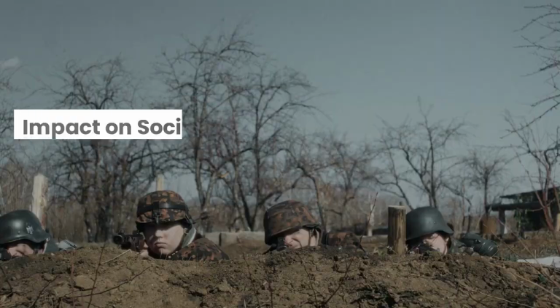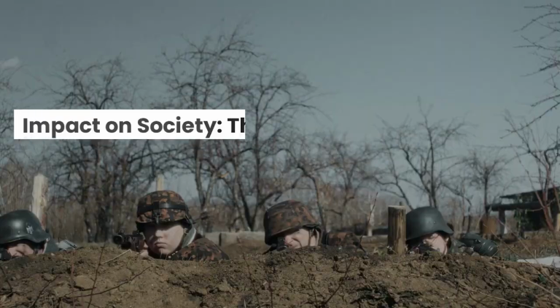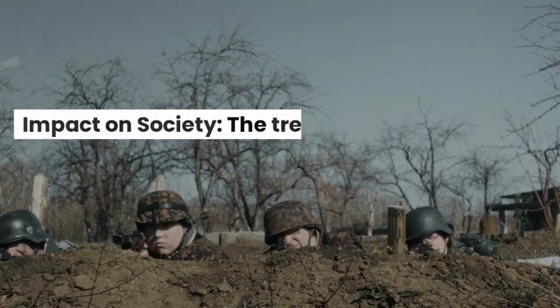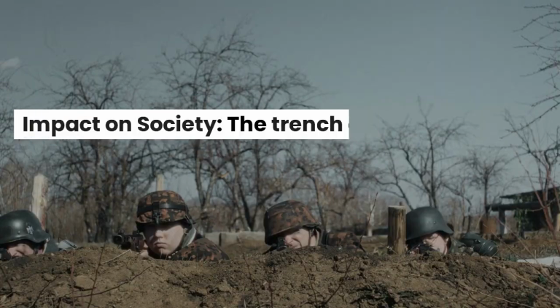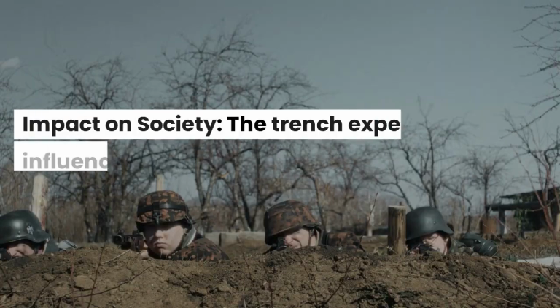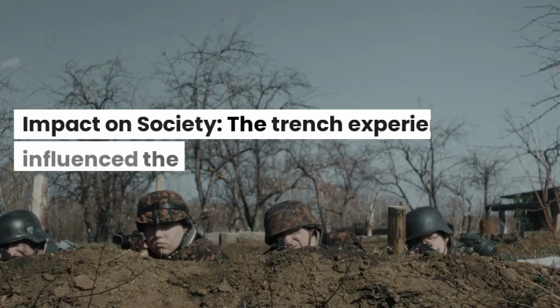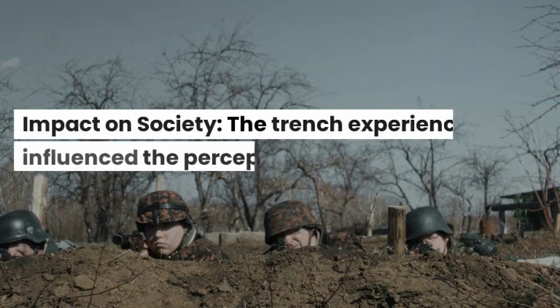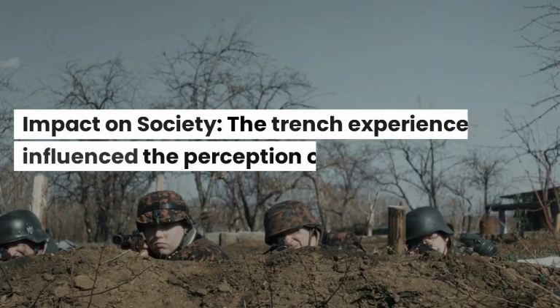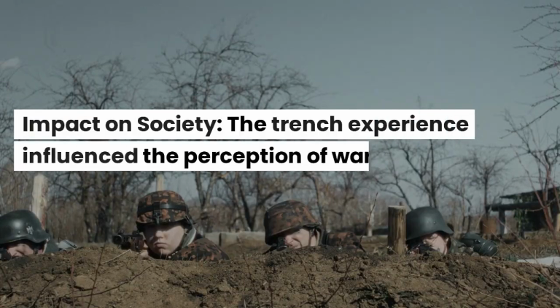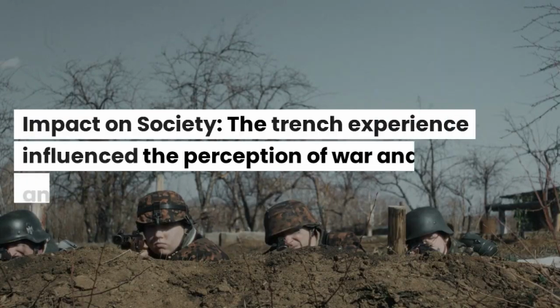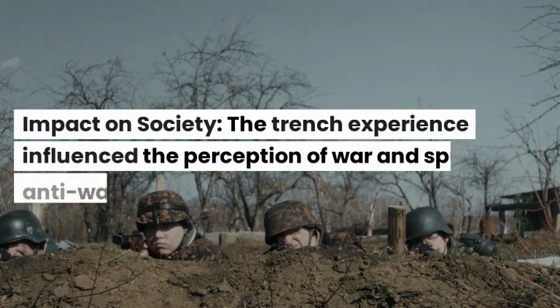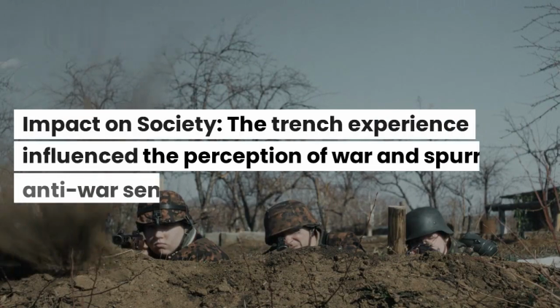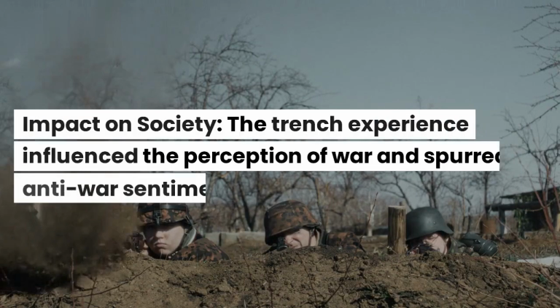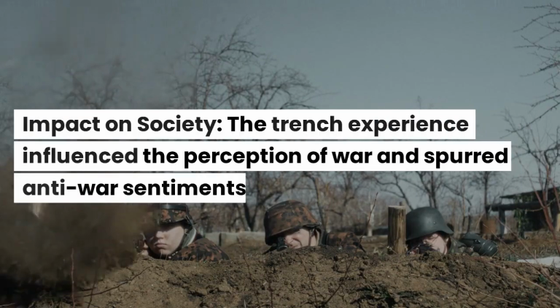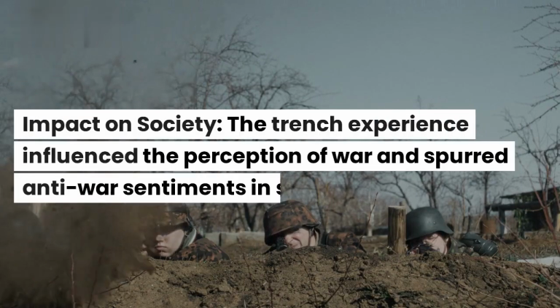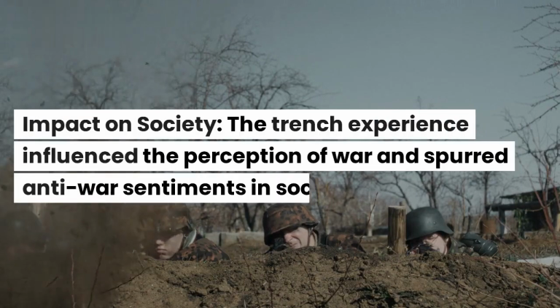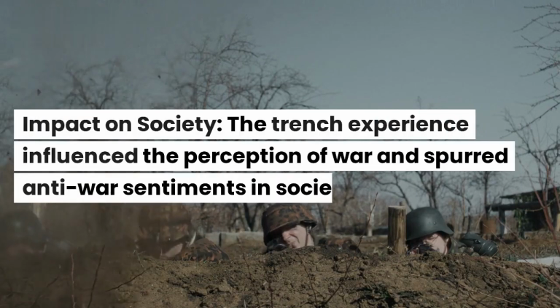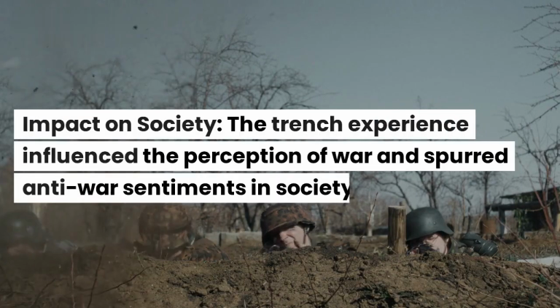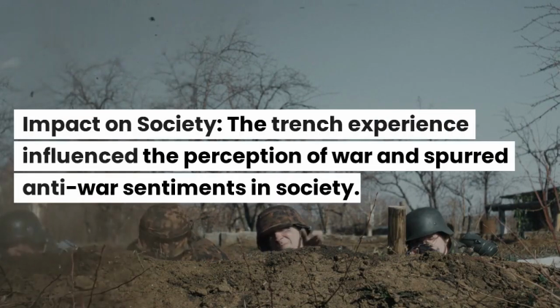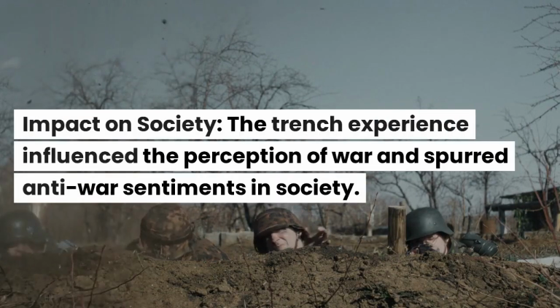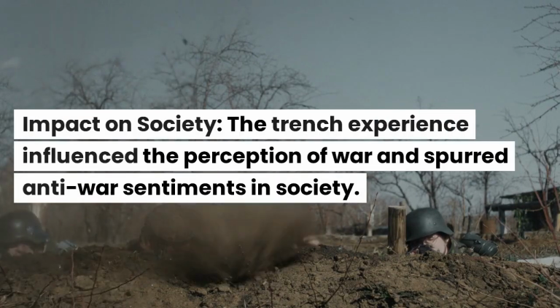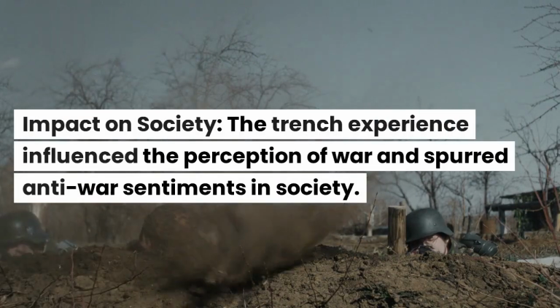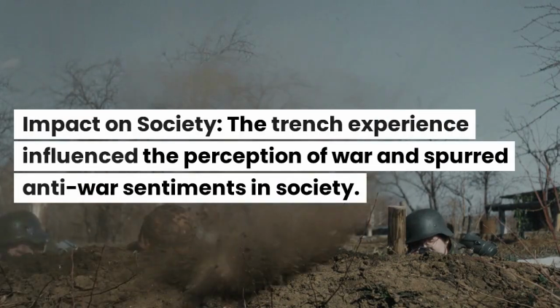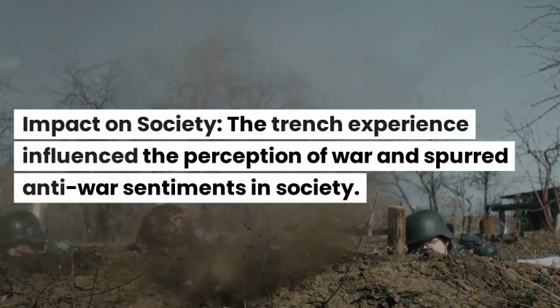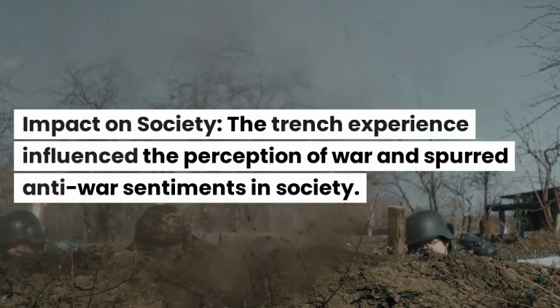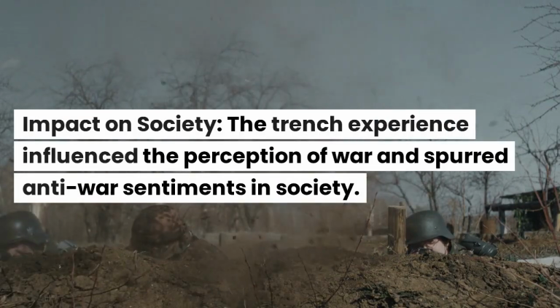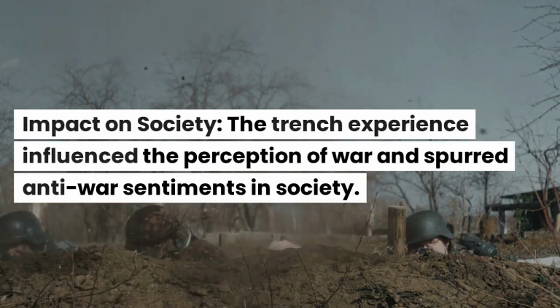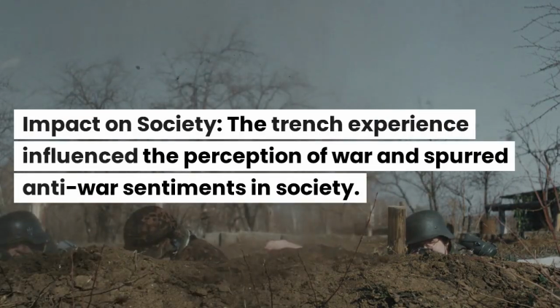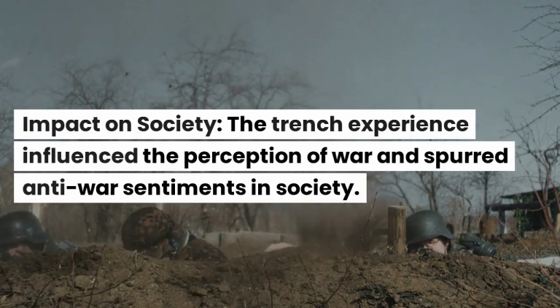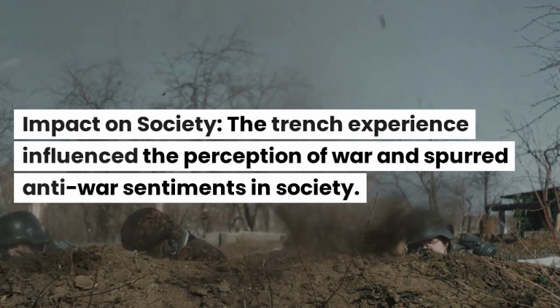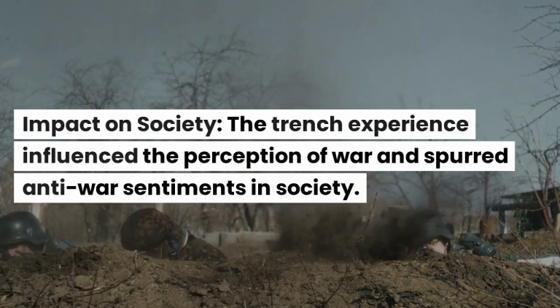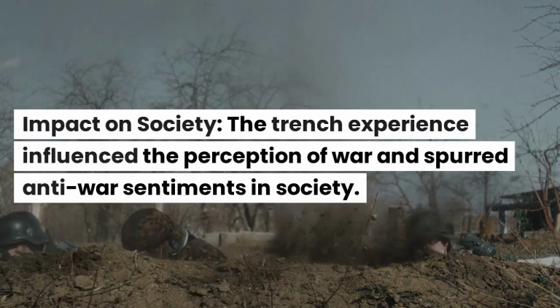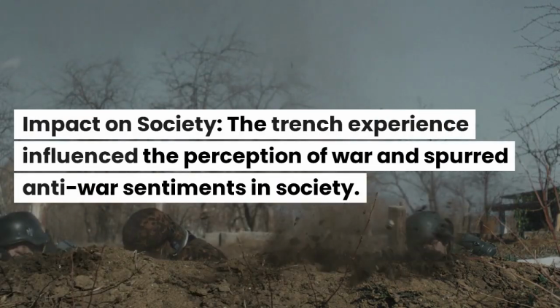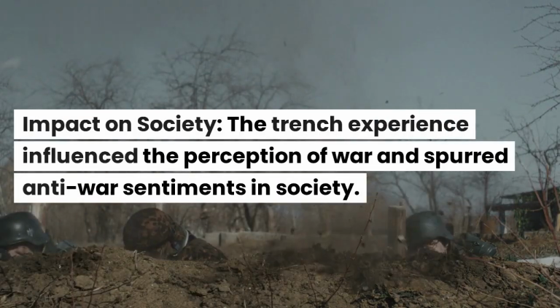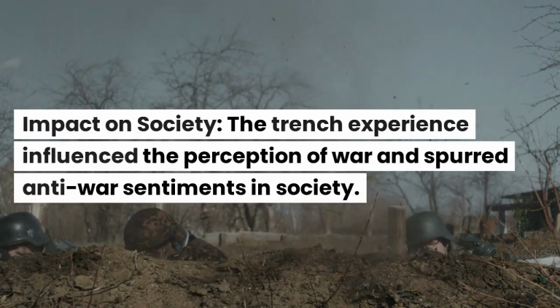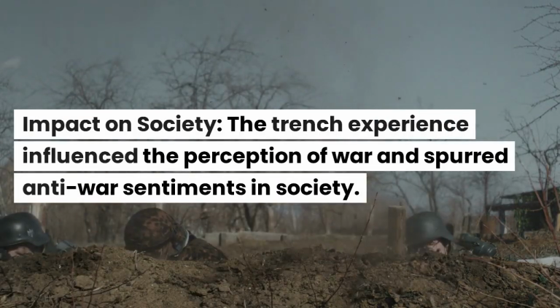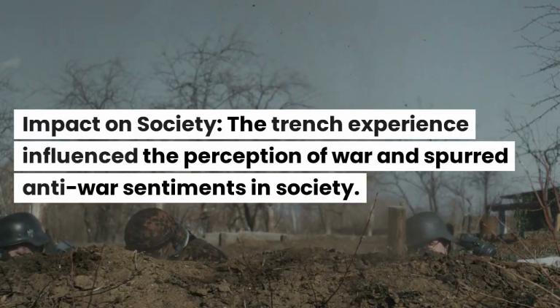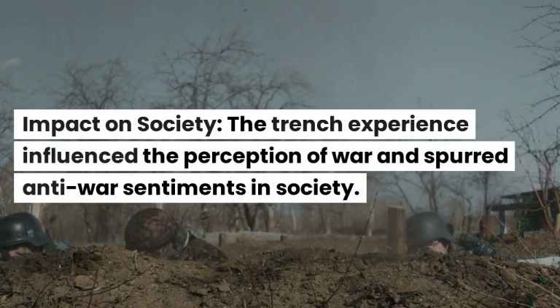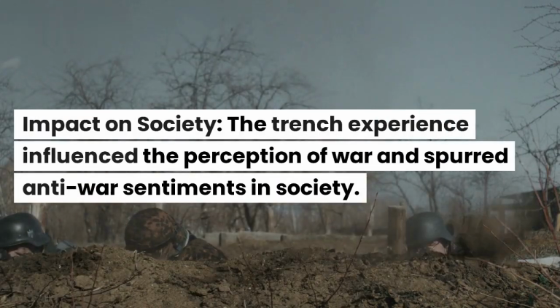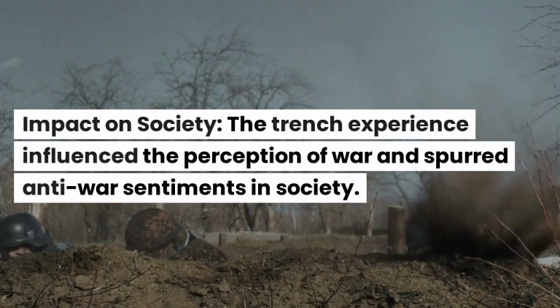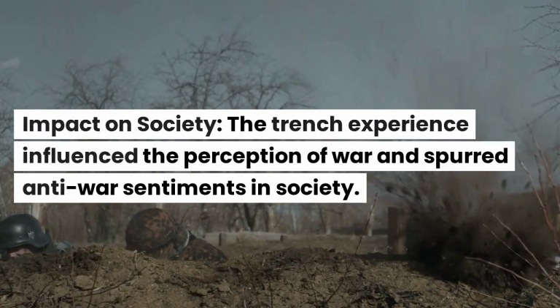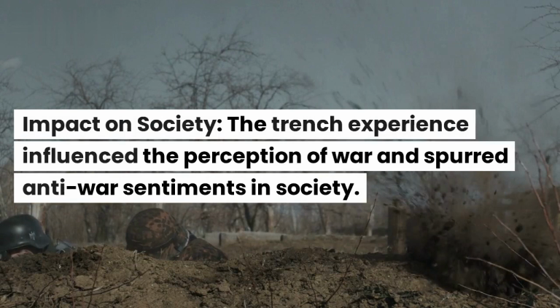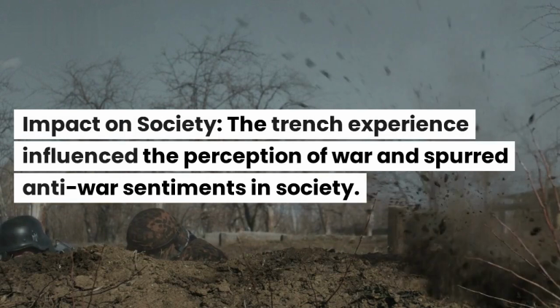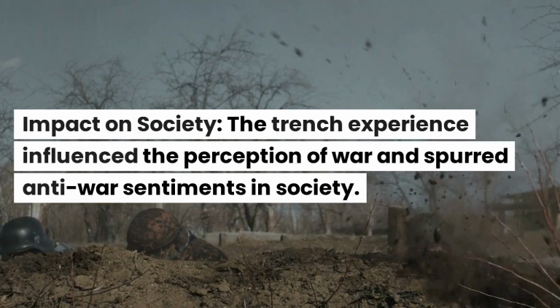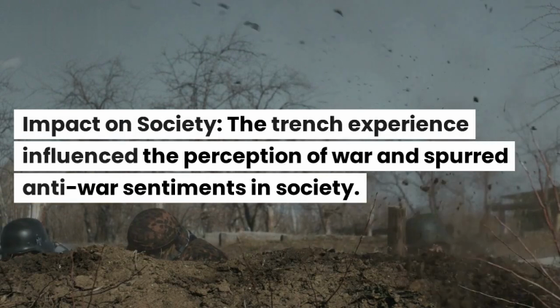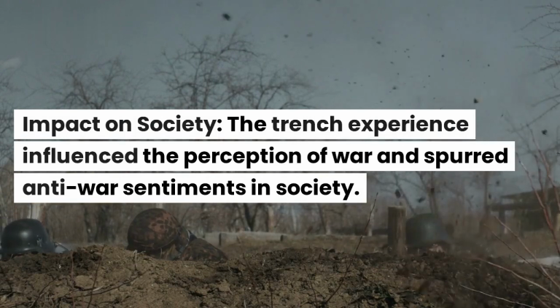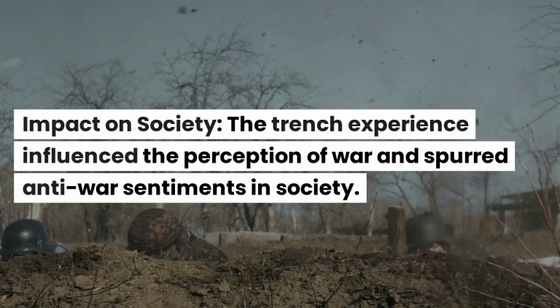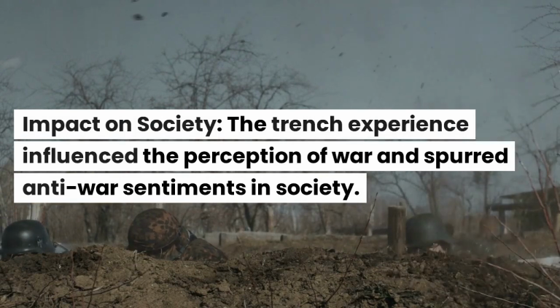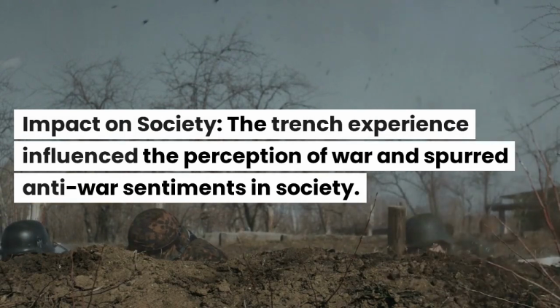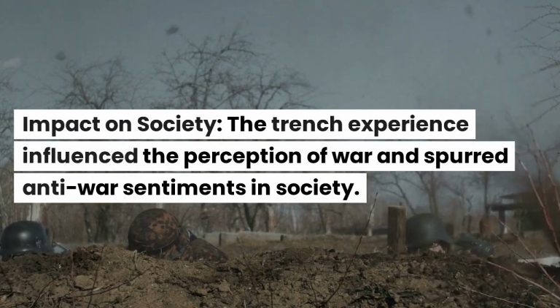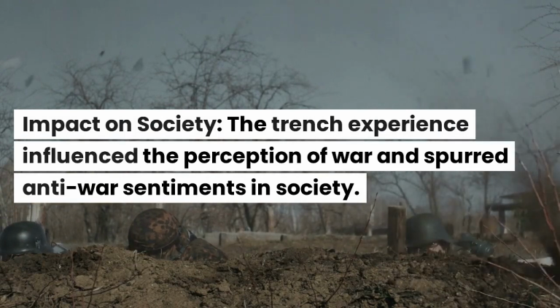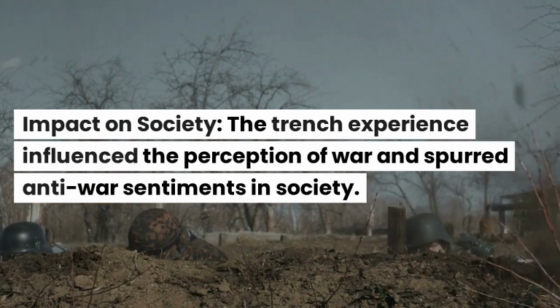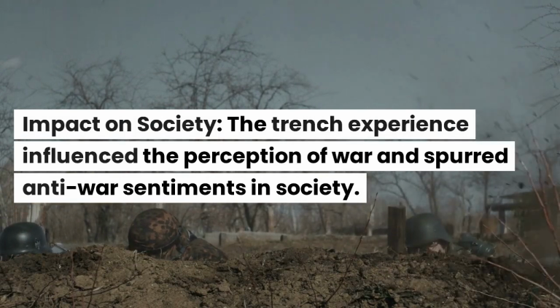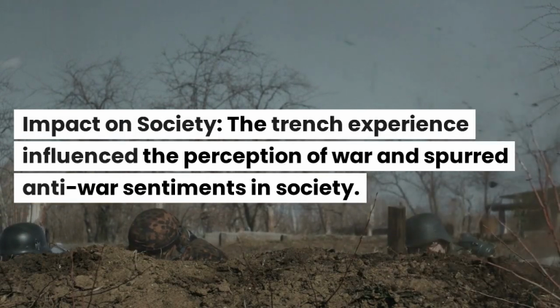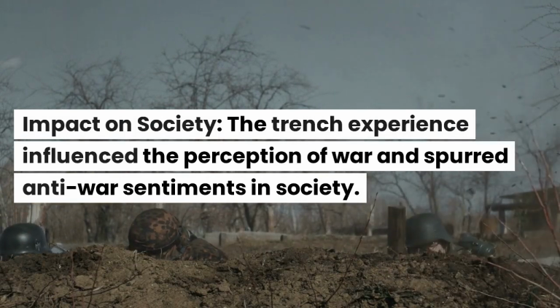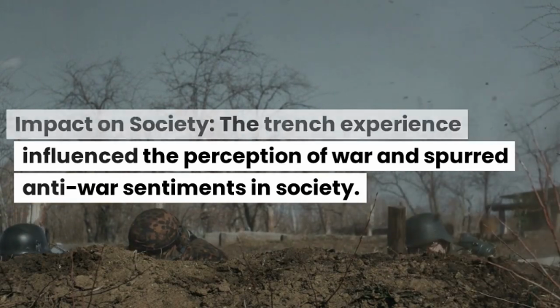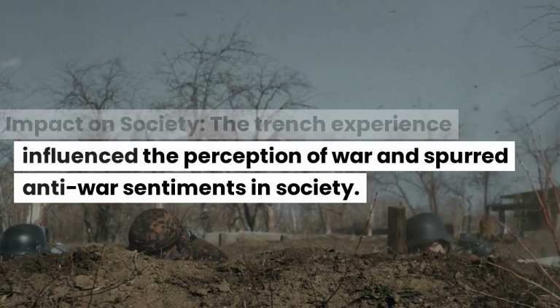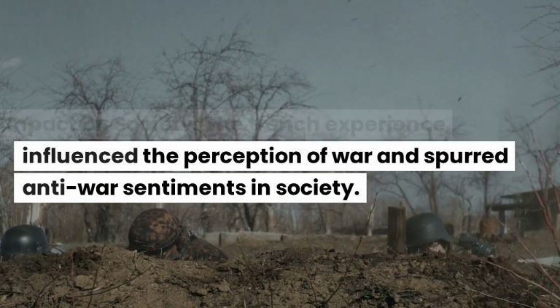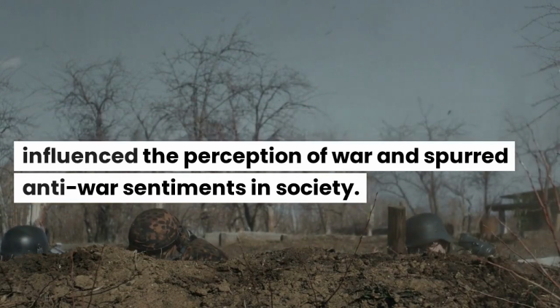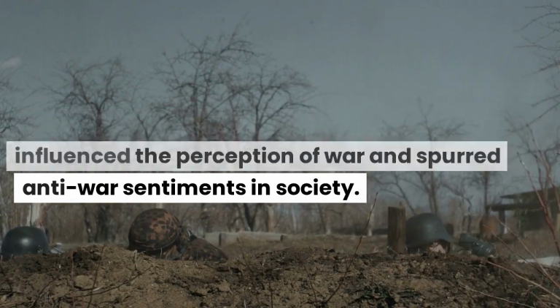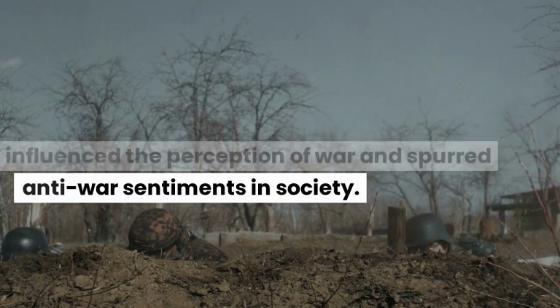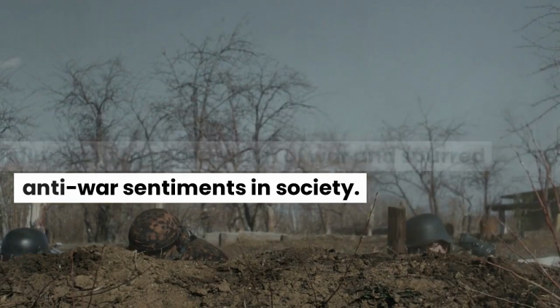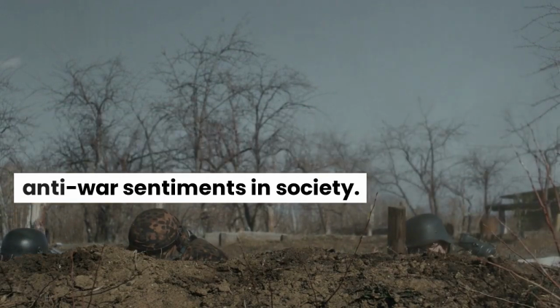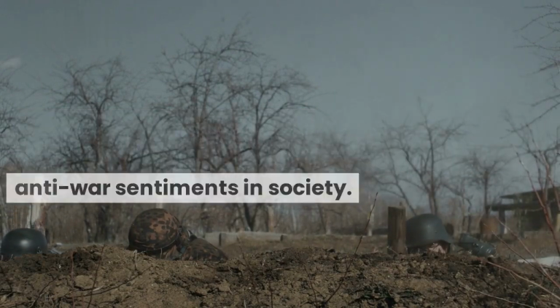Impact on society. The trench experience influenced the perception of war and spurred anti-war sentiments in society.